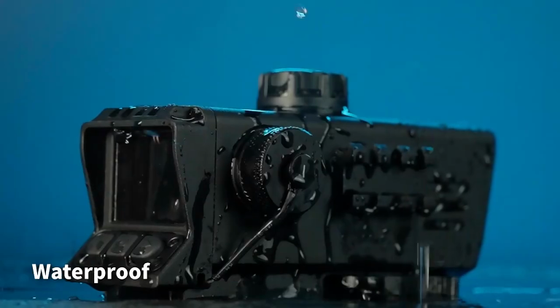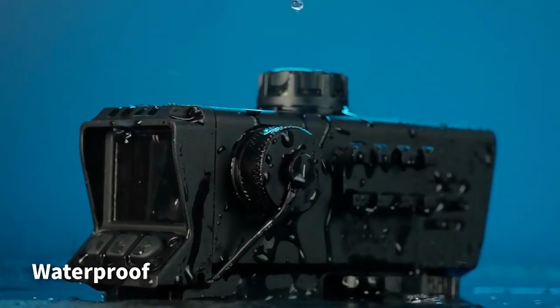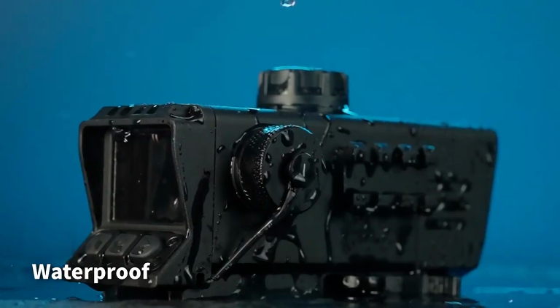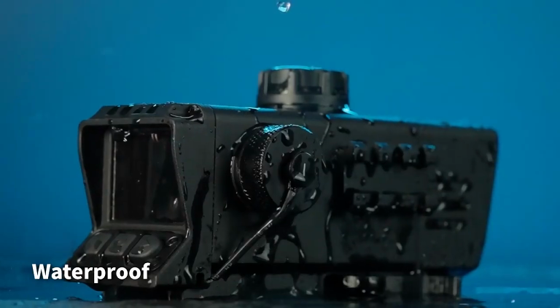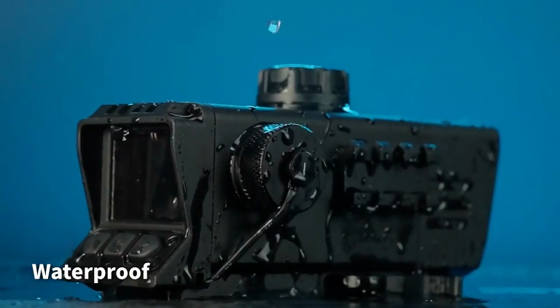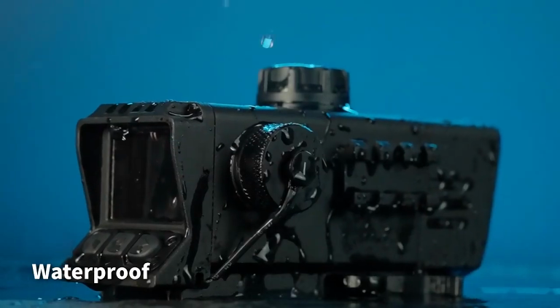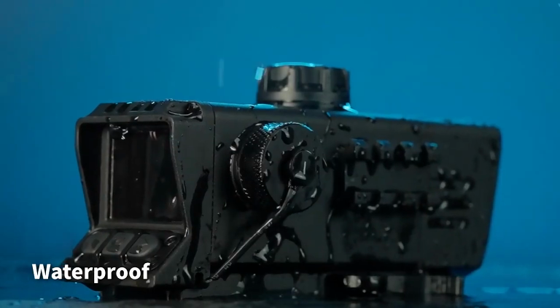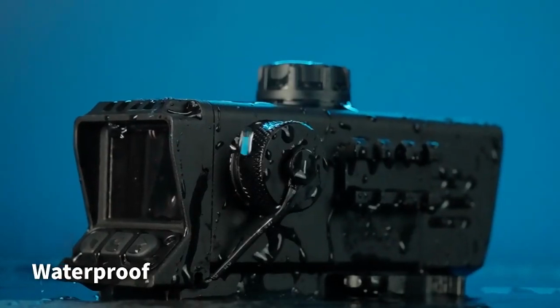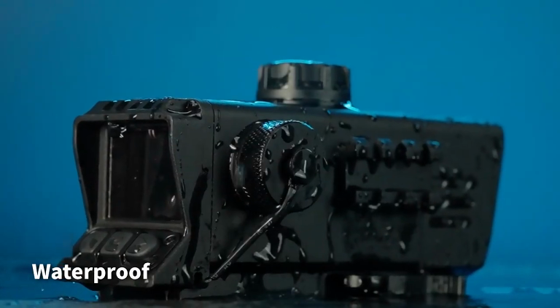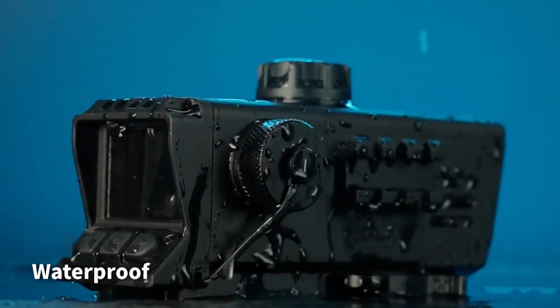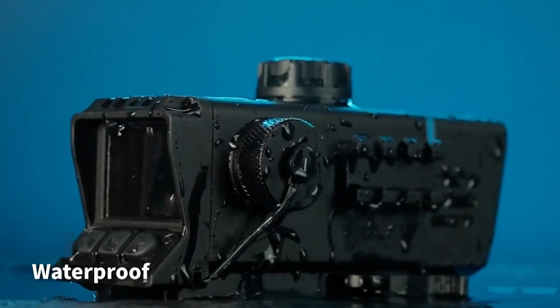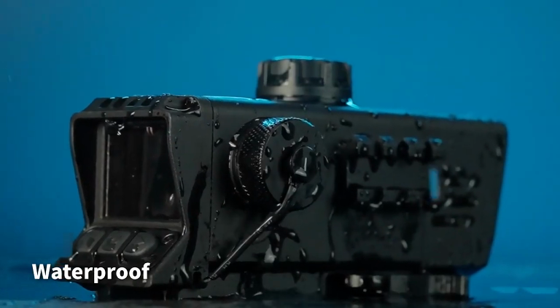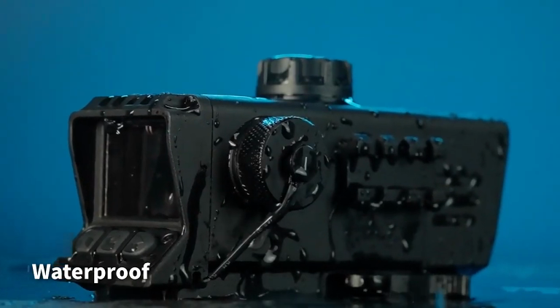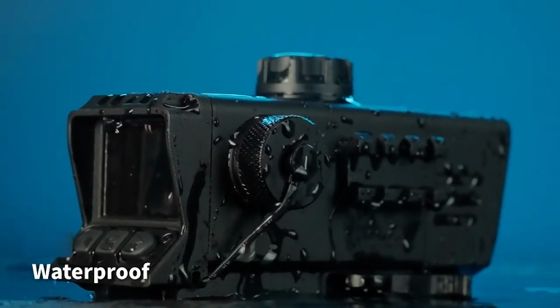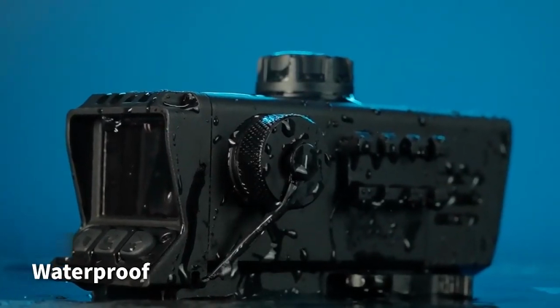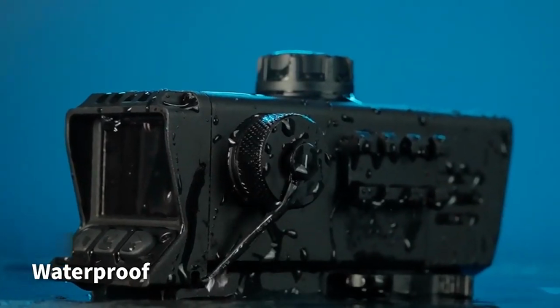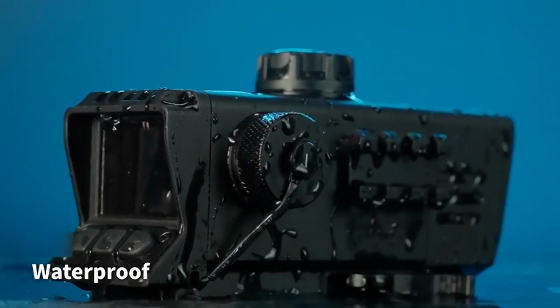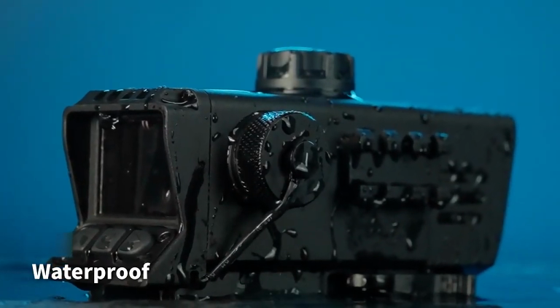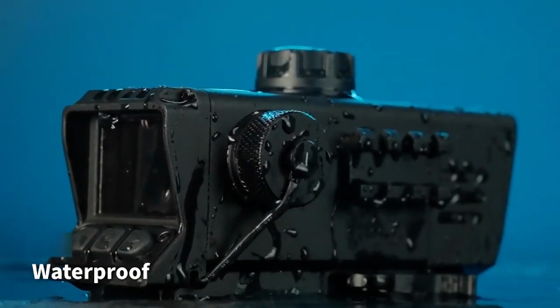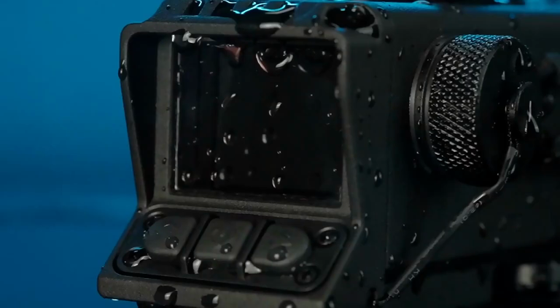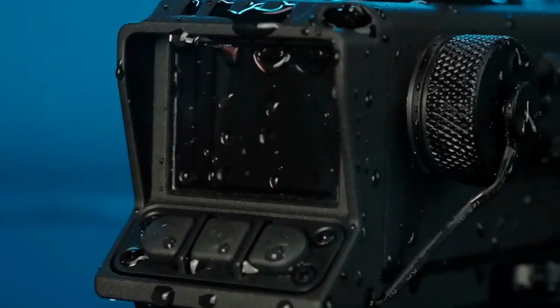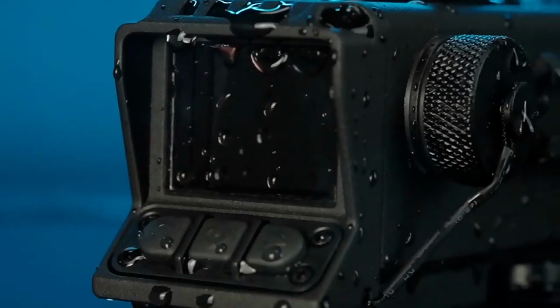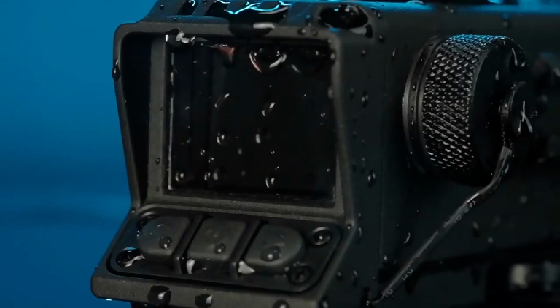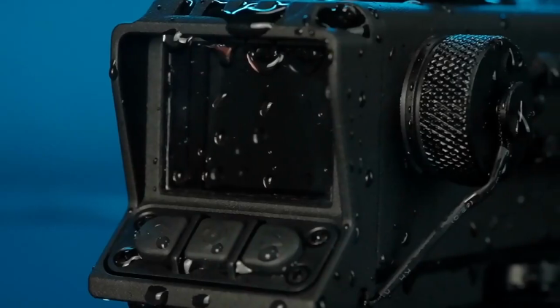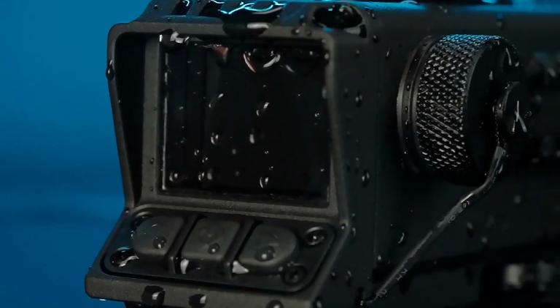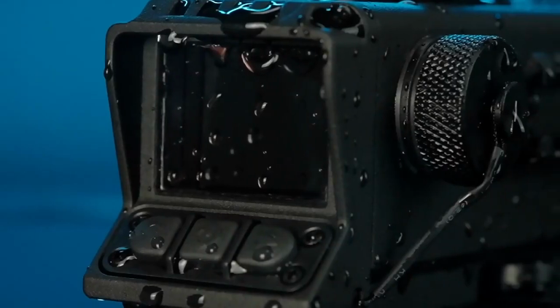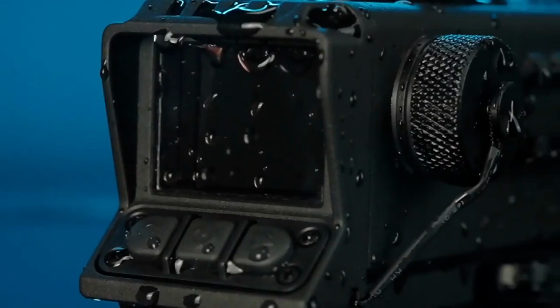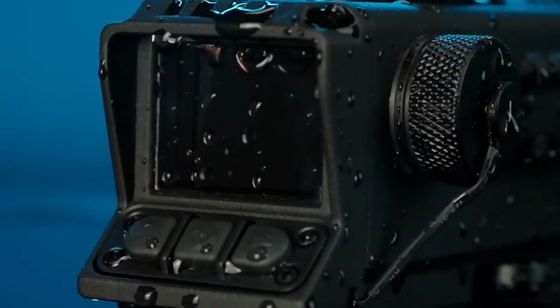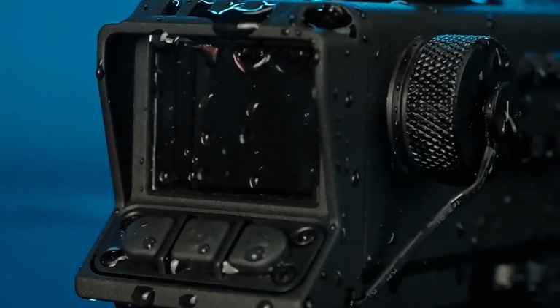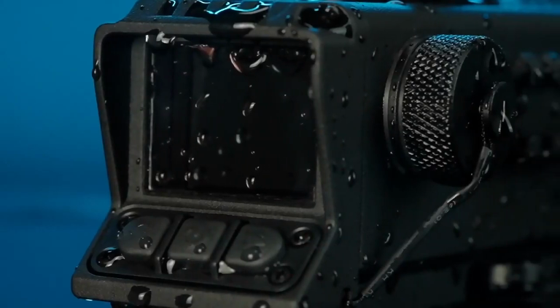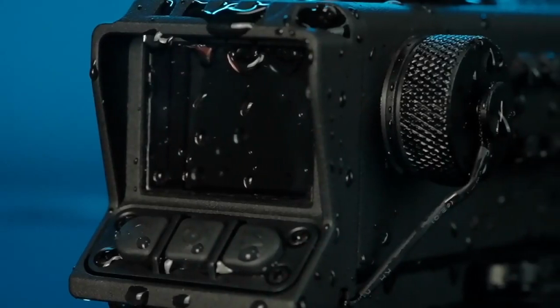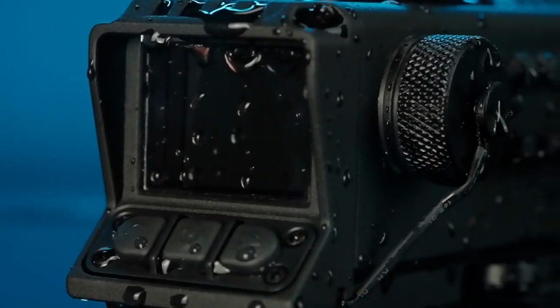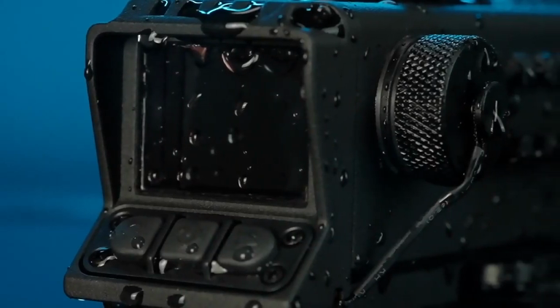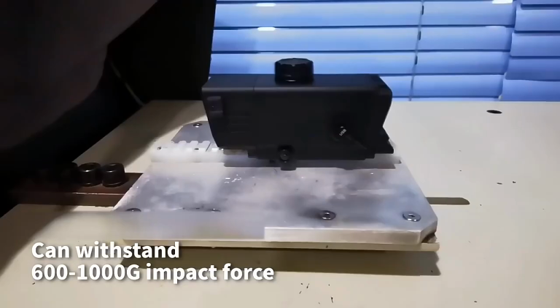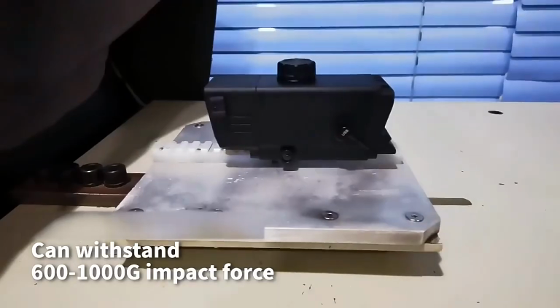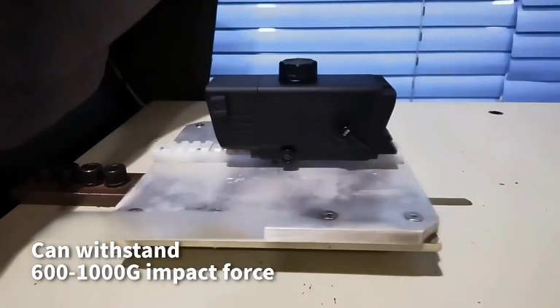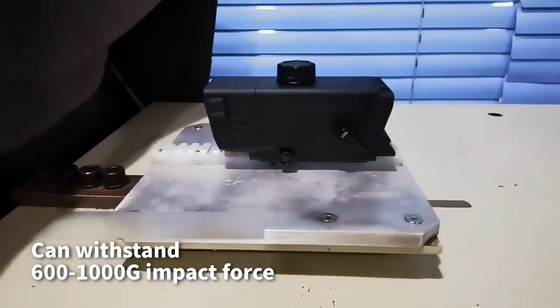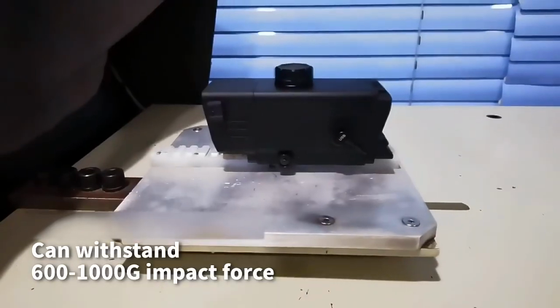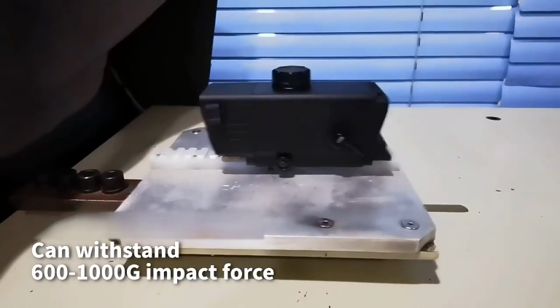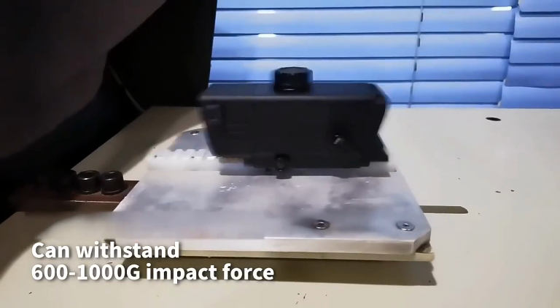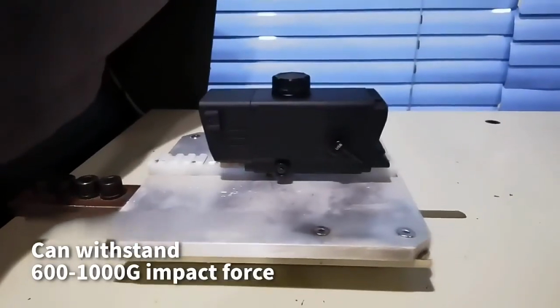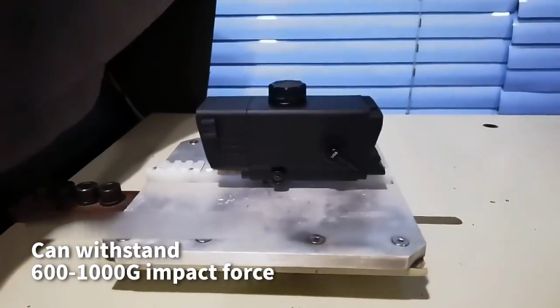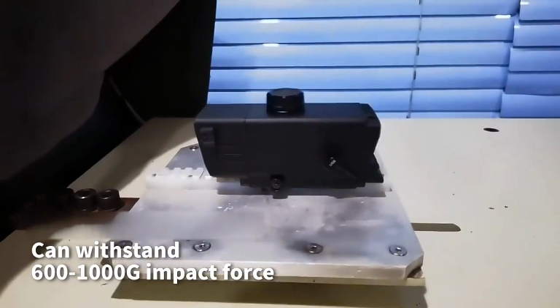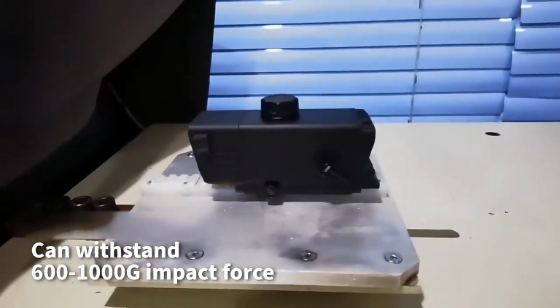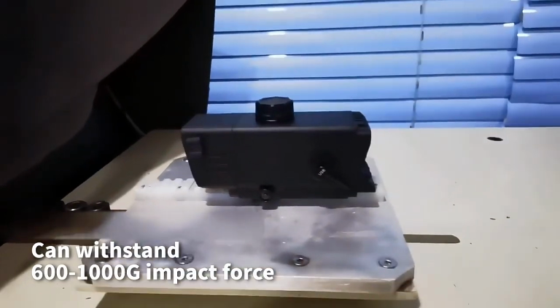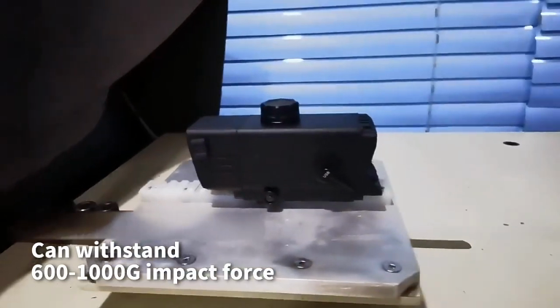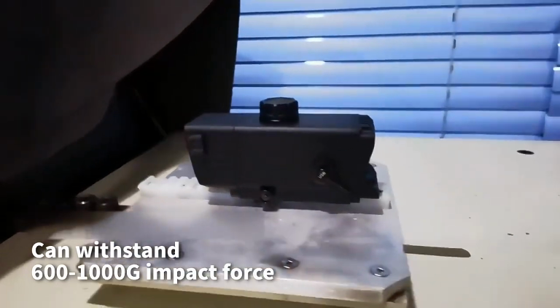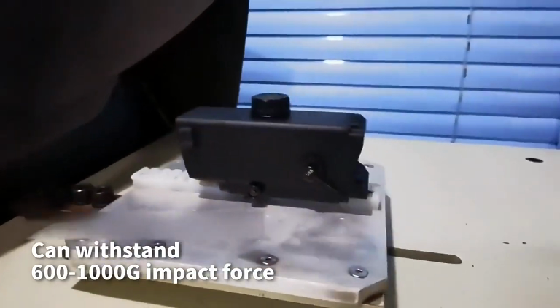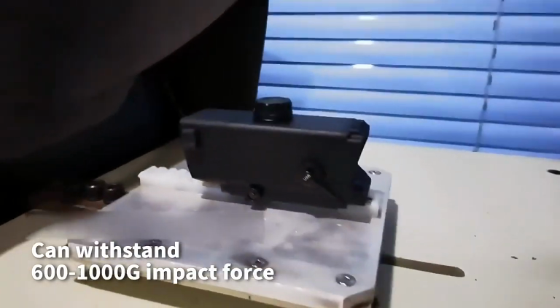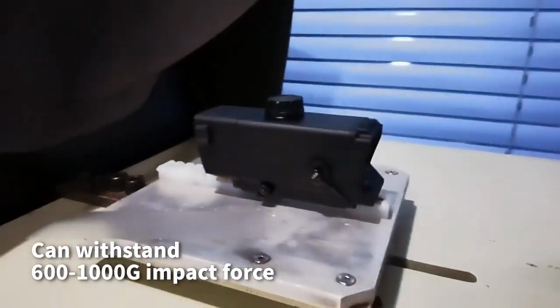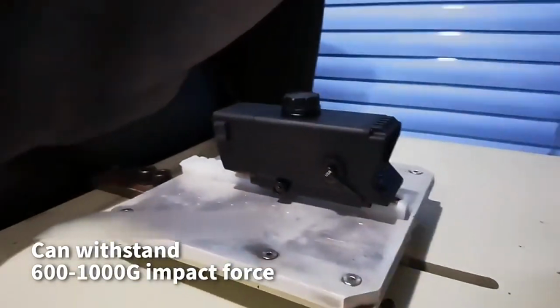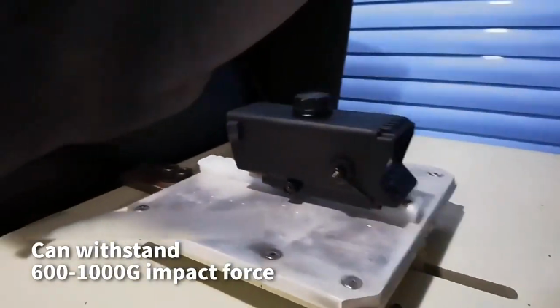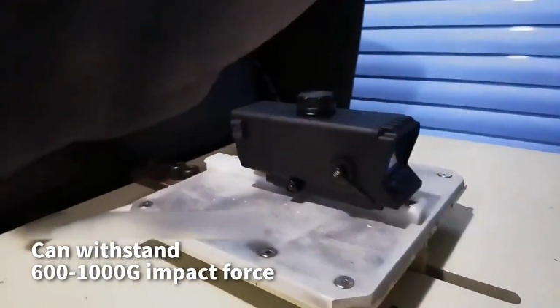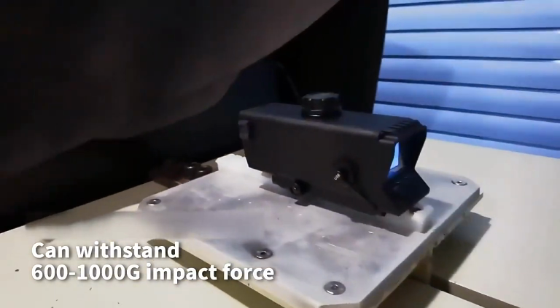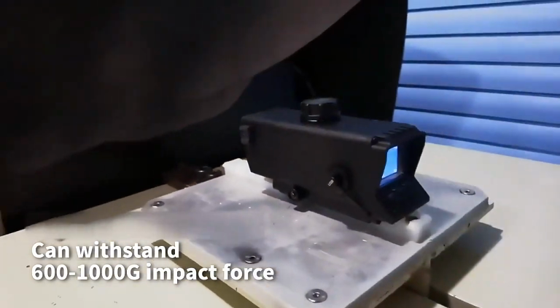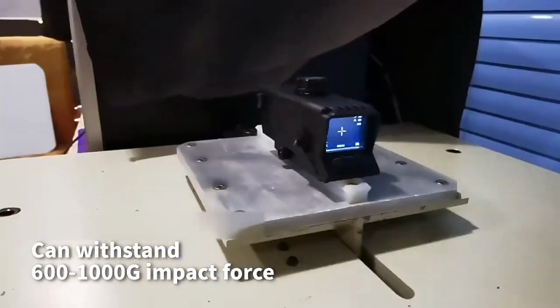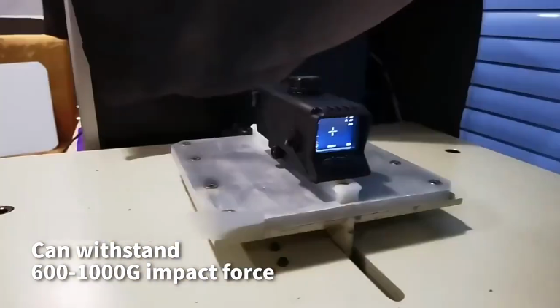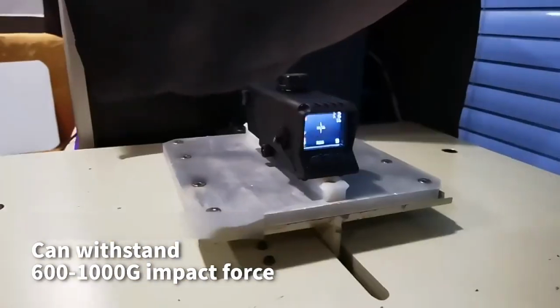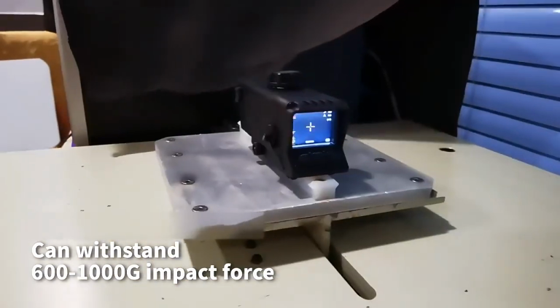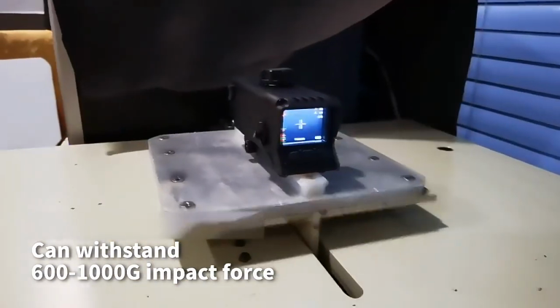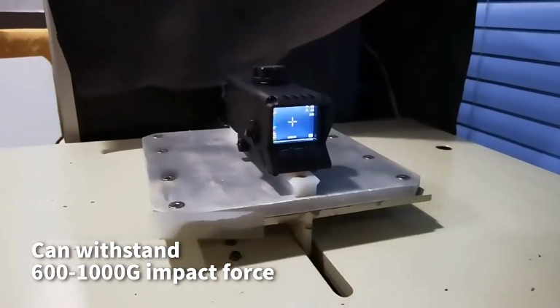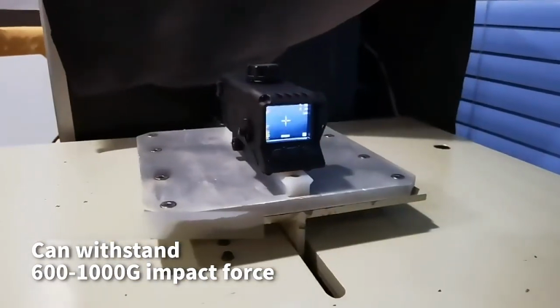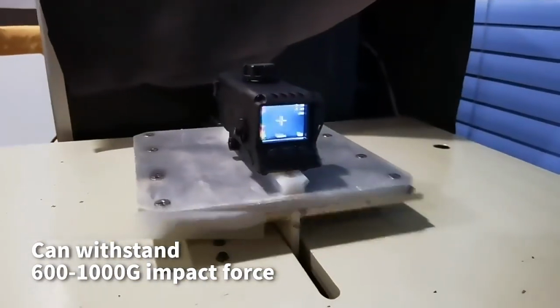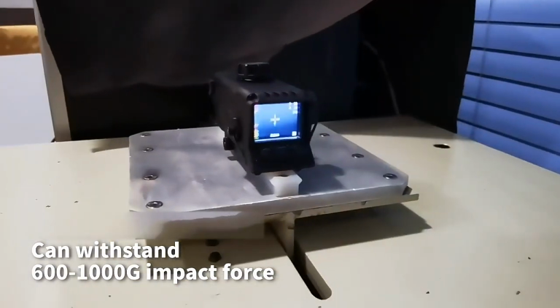Waterproof. Can withstand 600–1000G impact force.